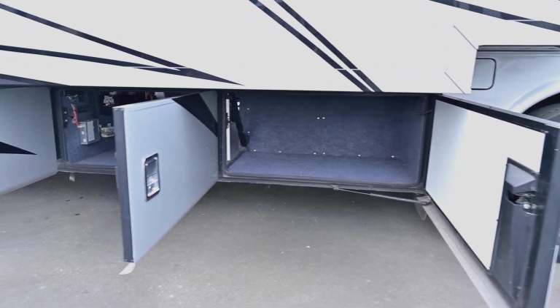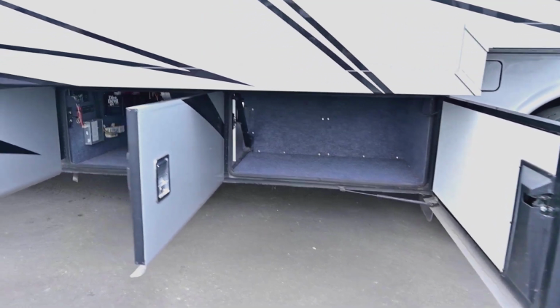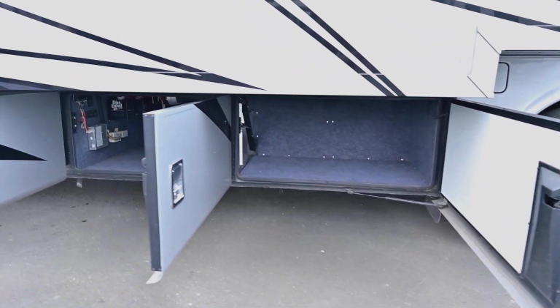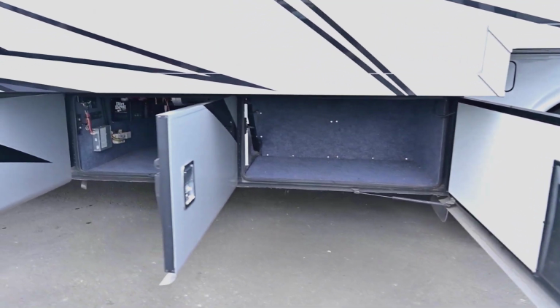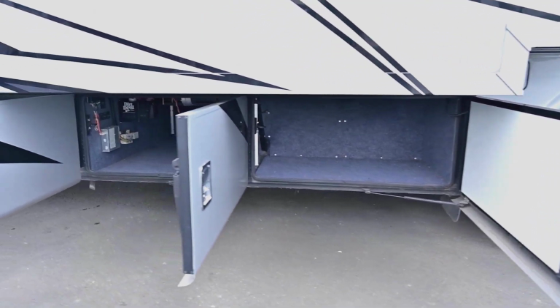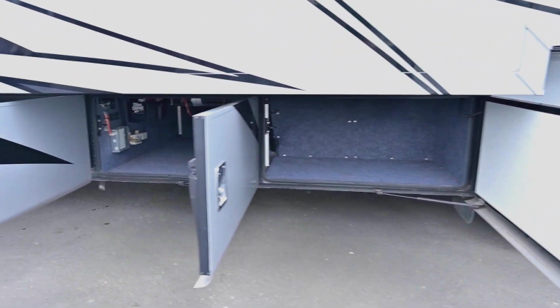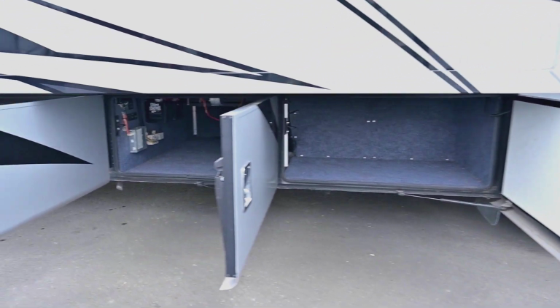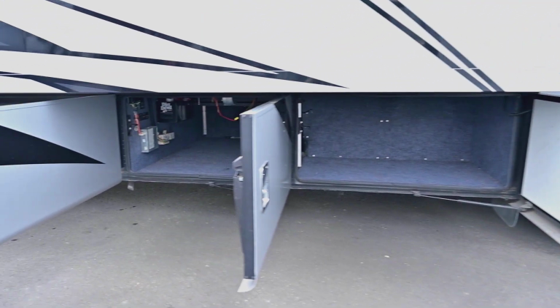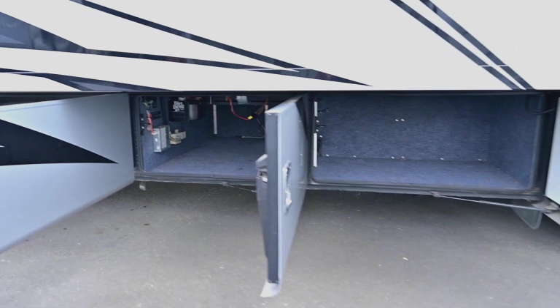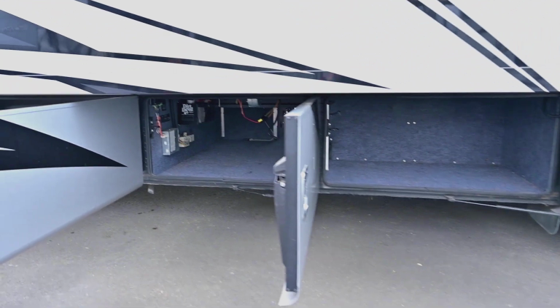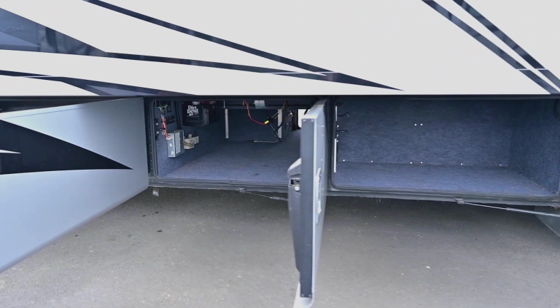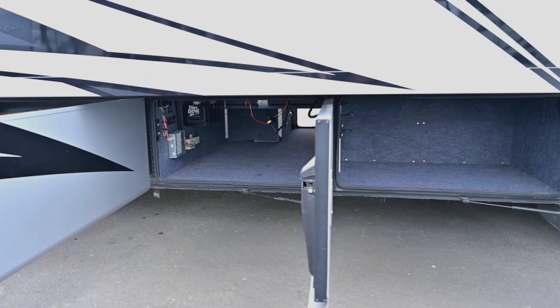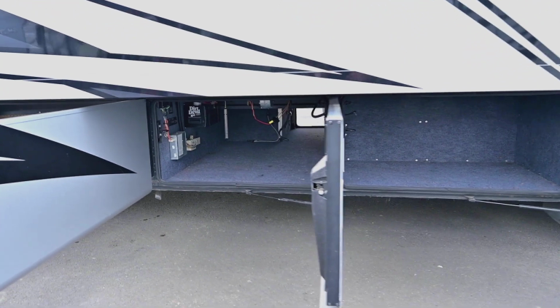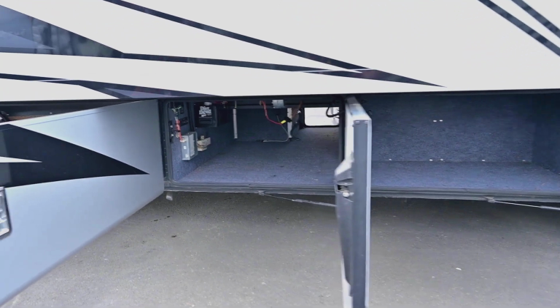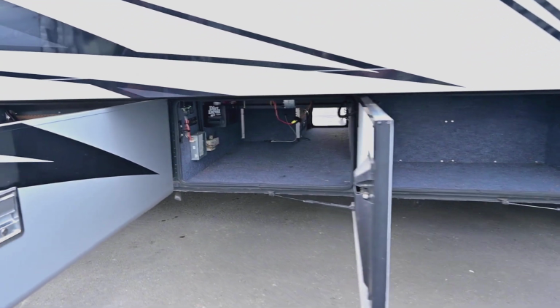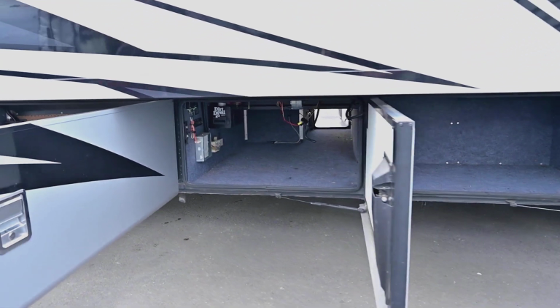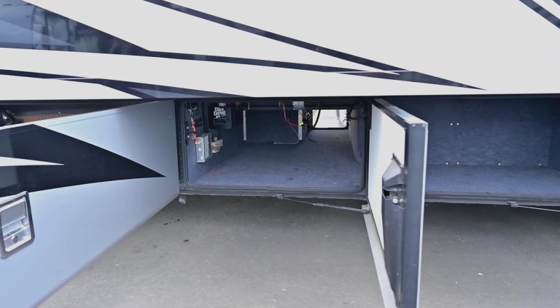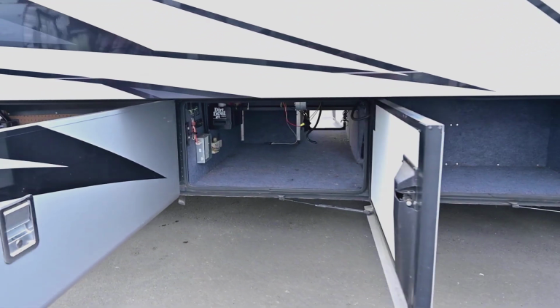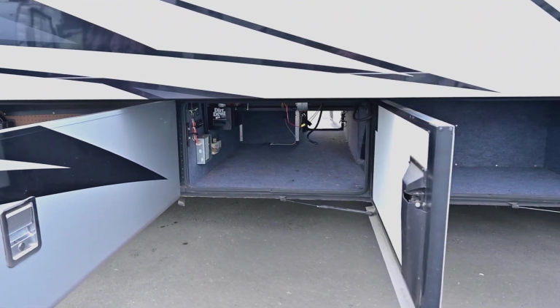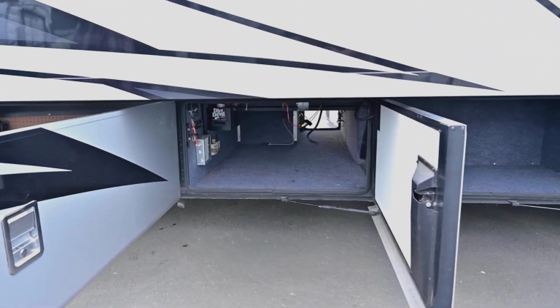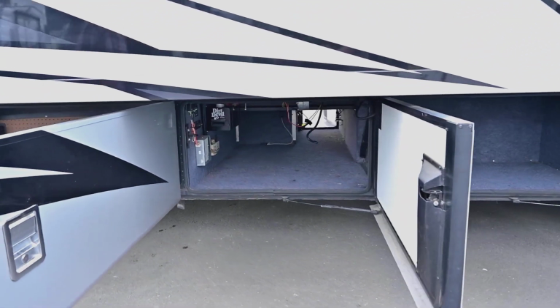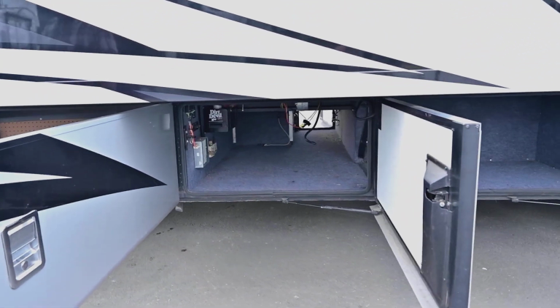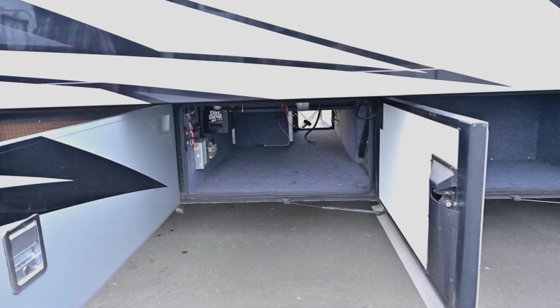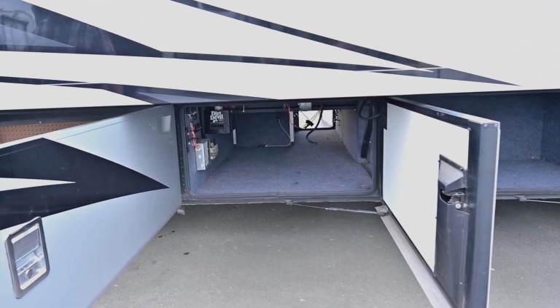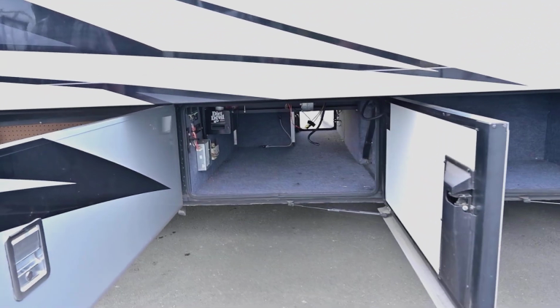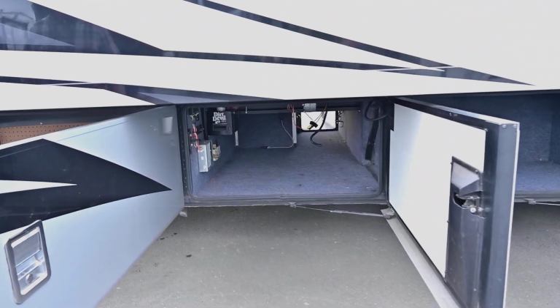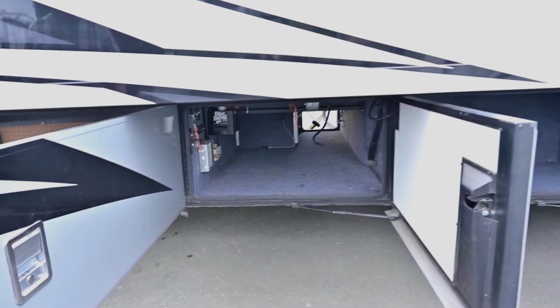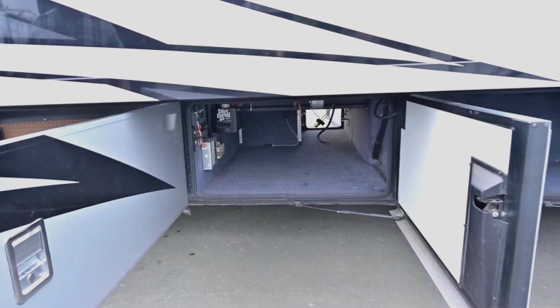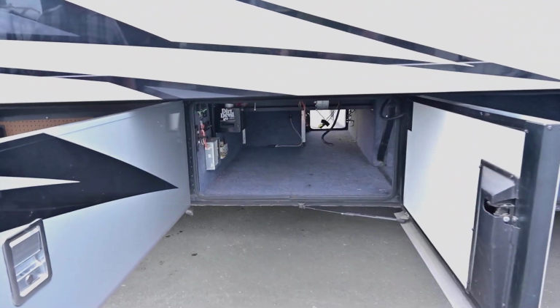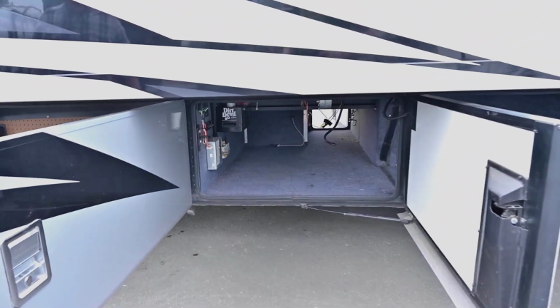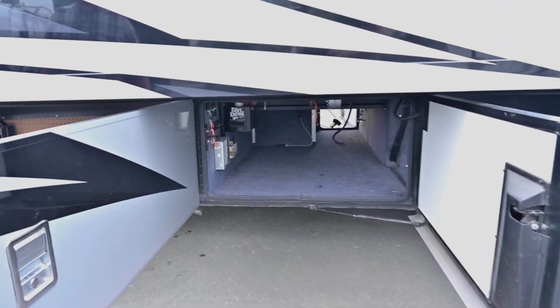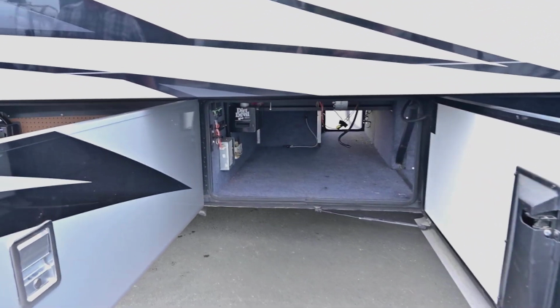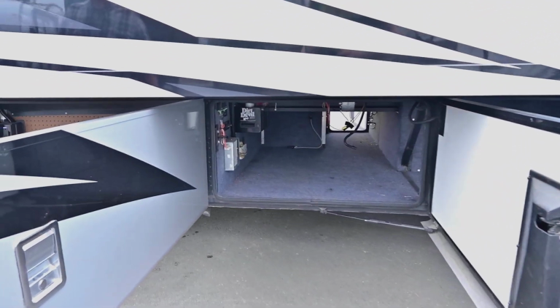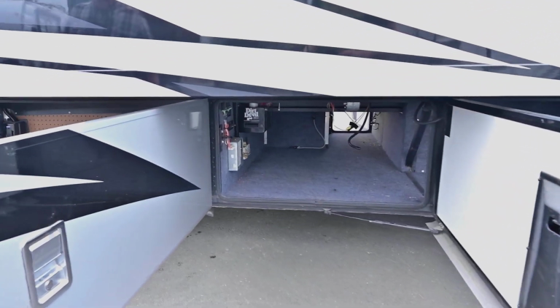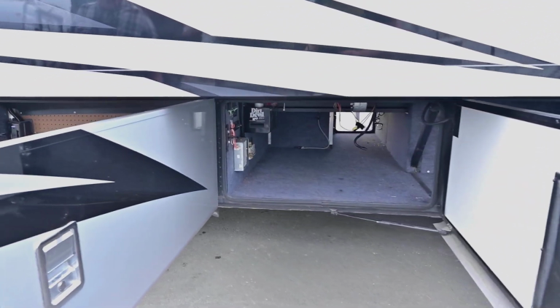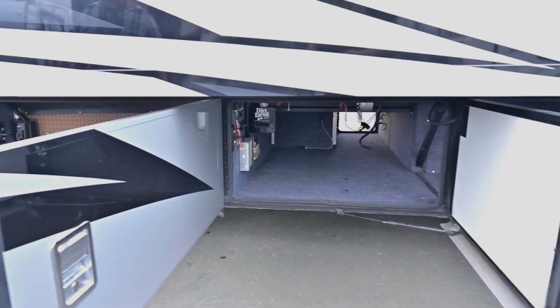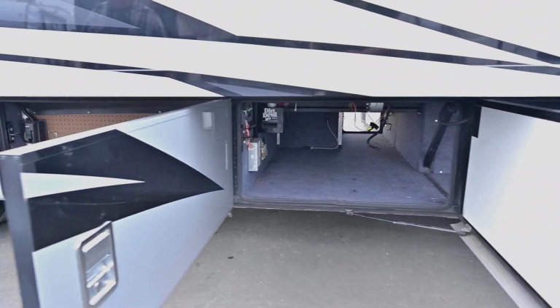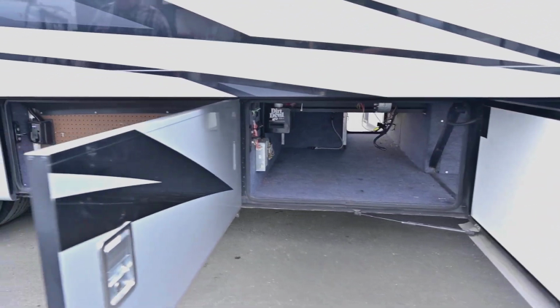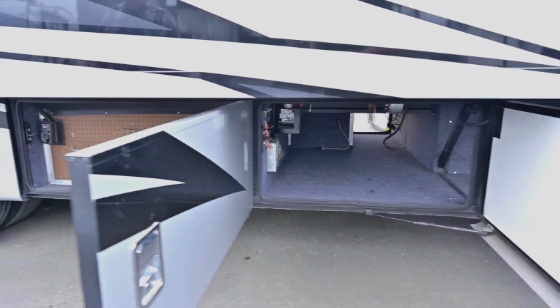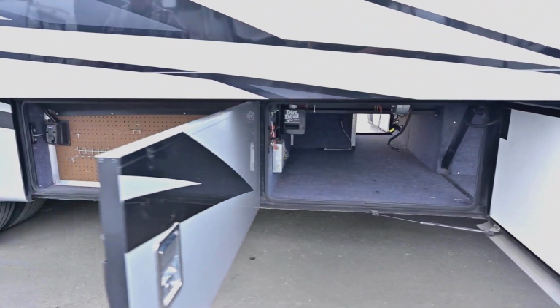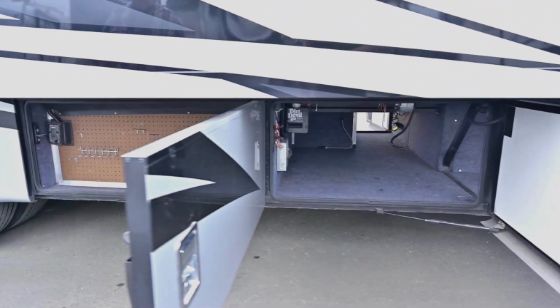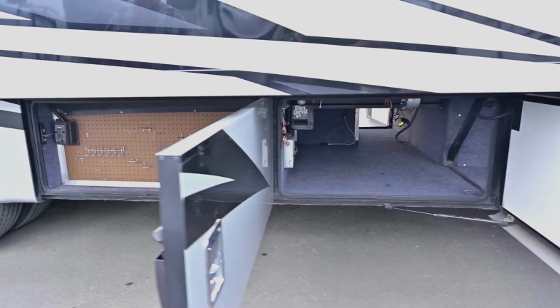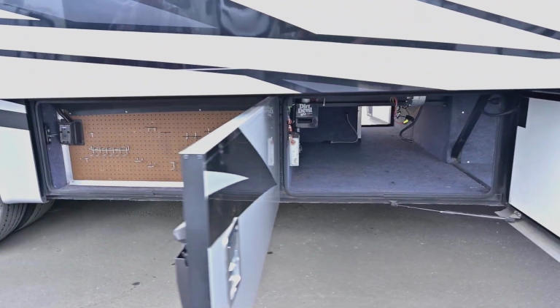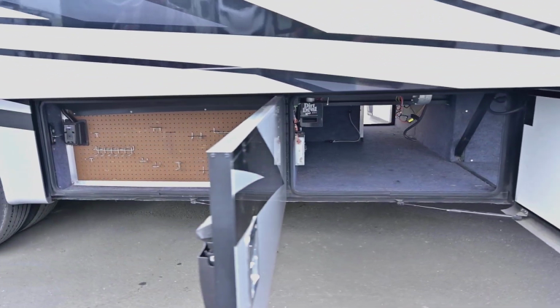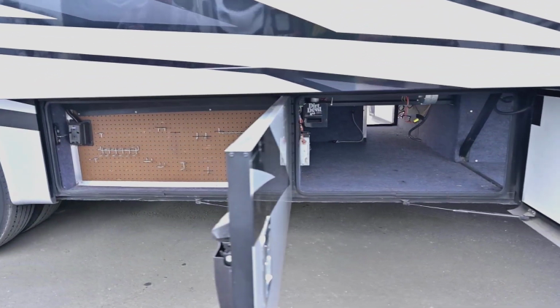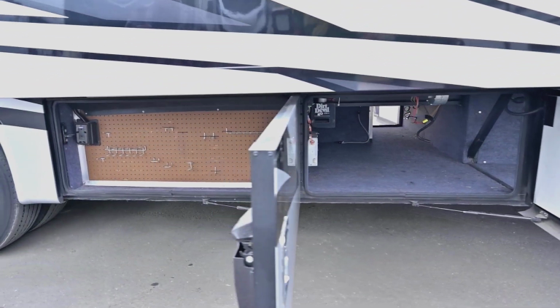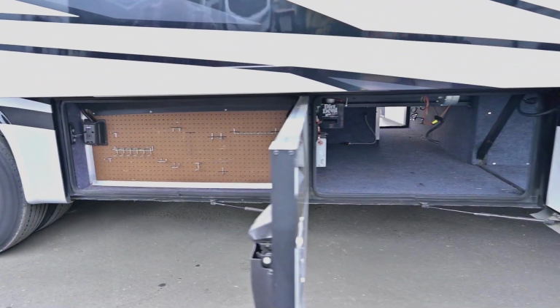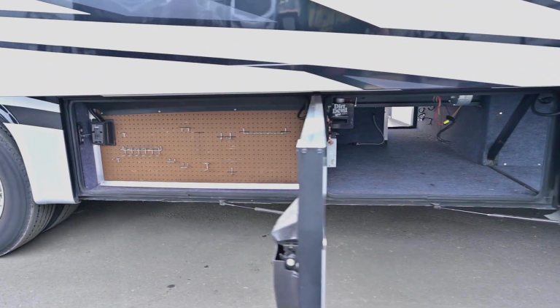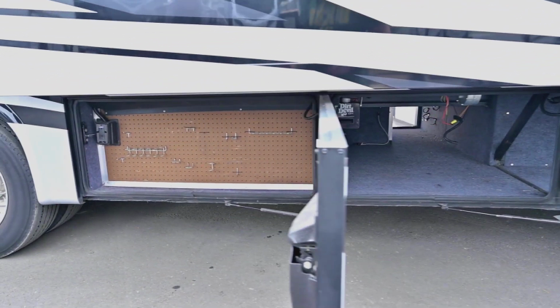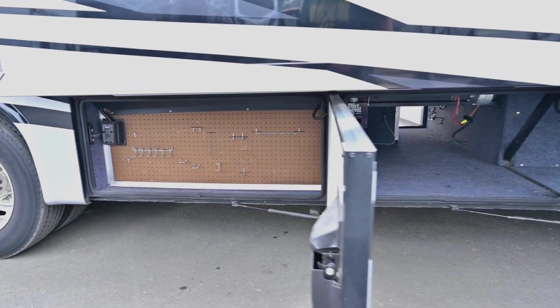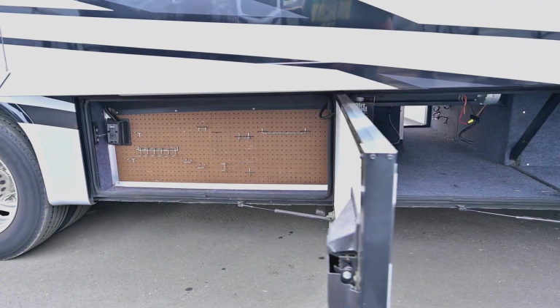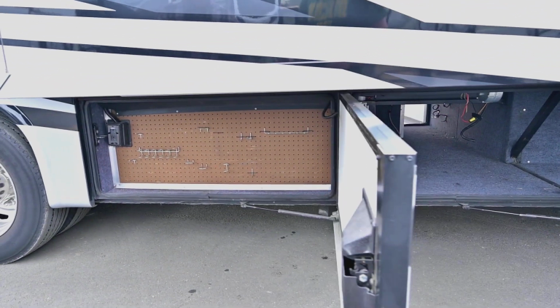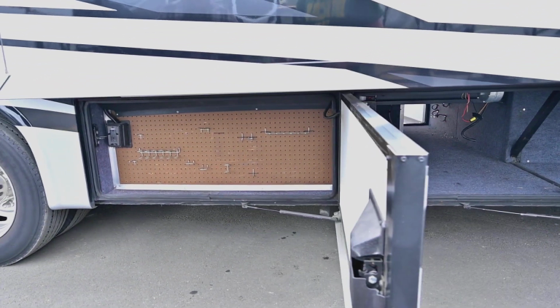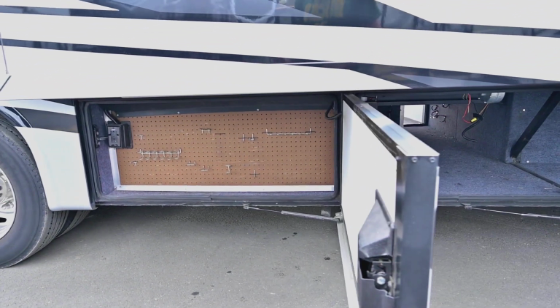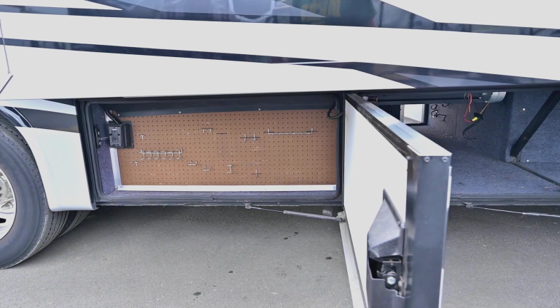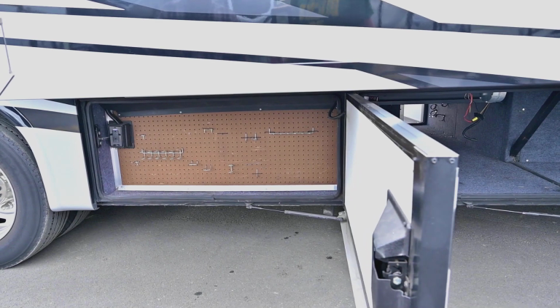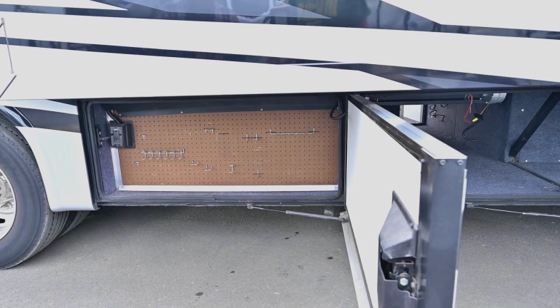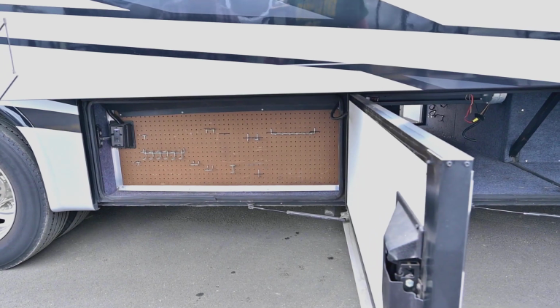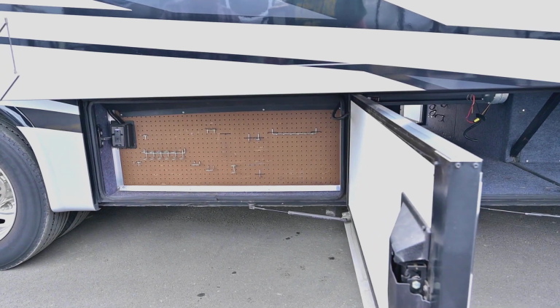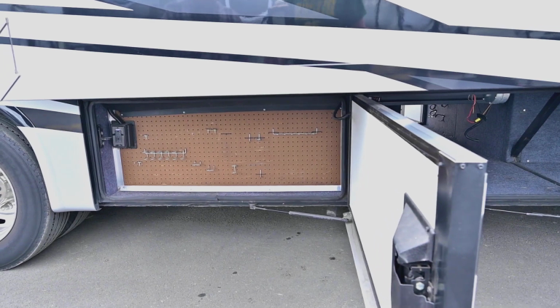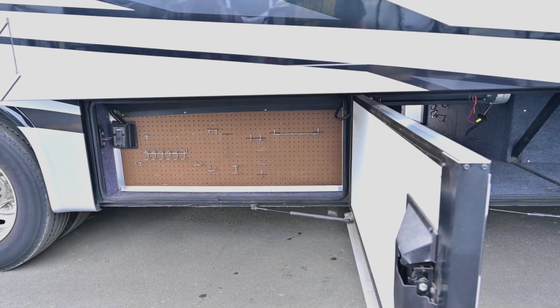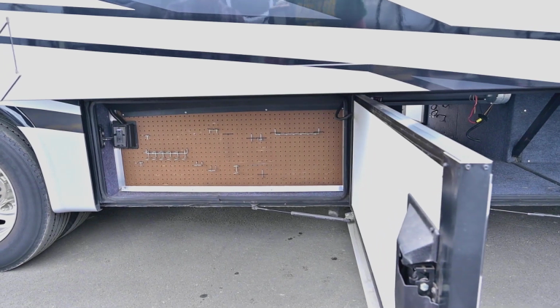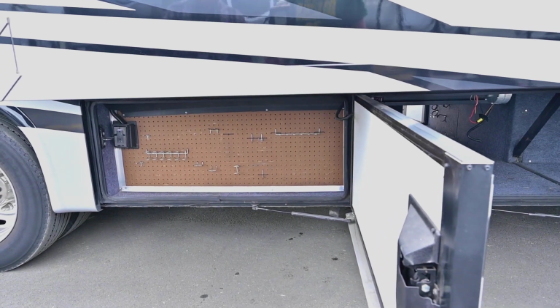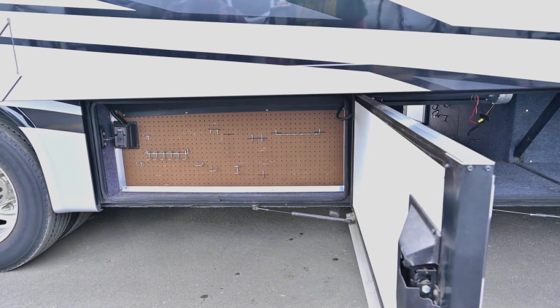I always got a kick out of how they give you a little tool box in the back — a place to hang a screwdriver or a pair of pliers.